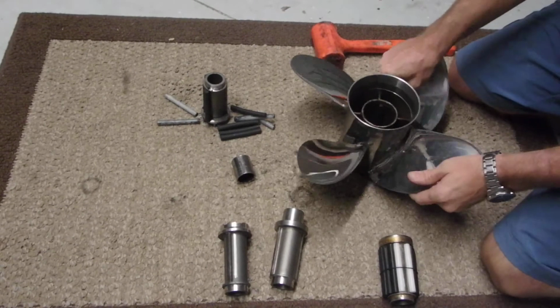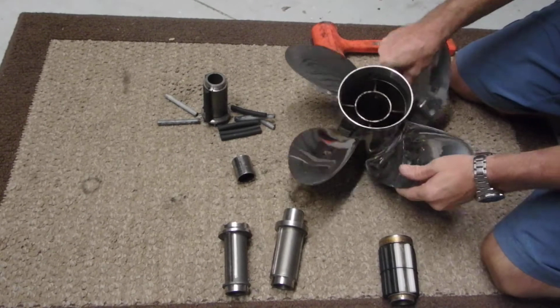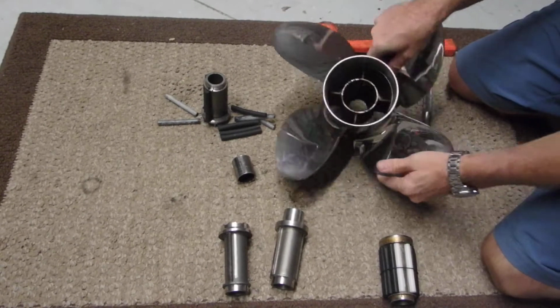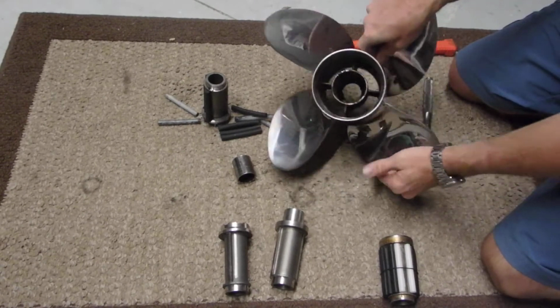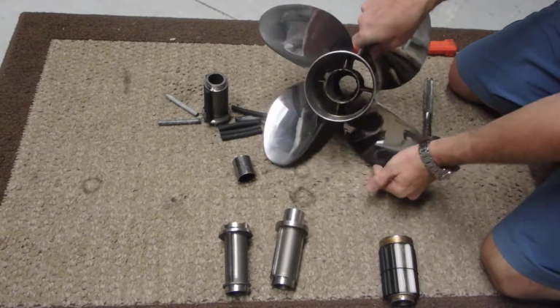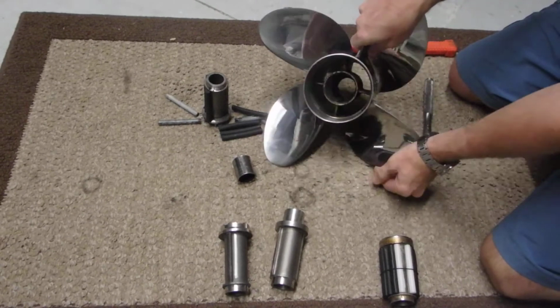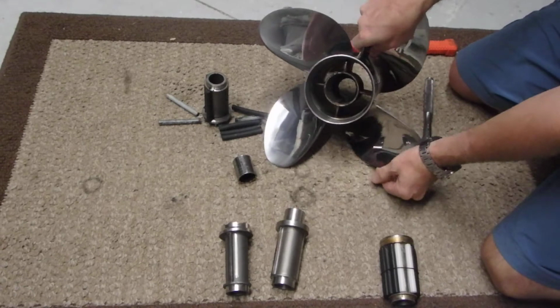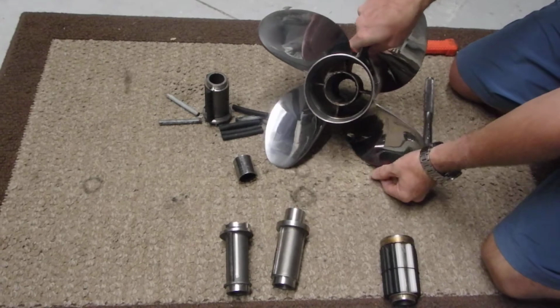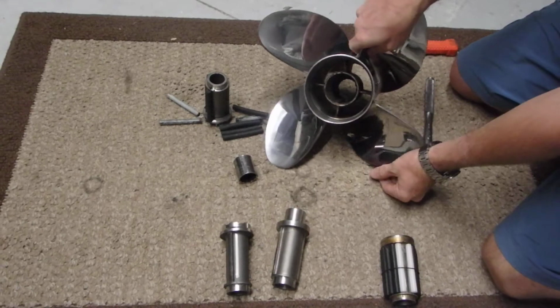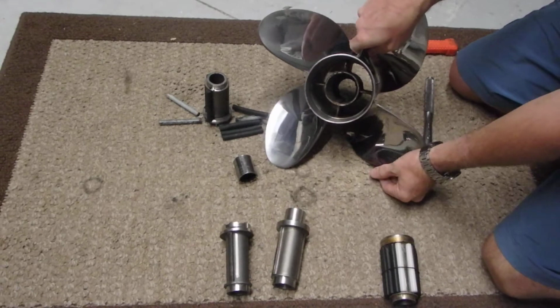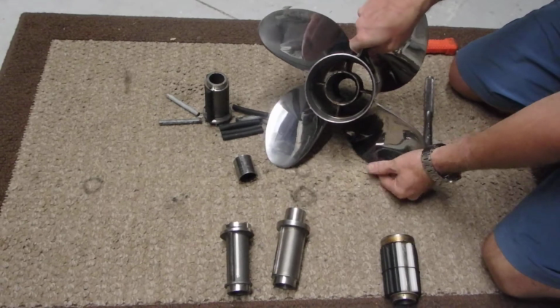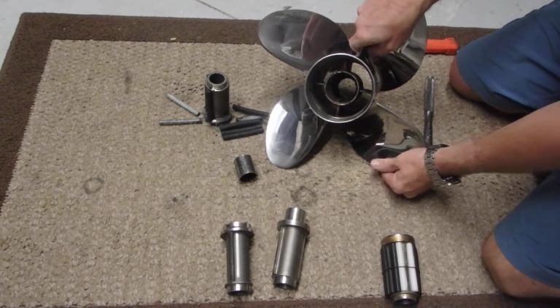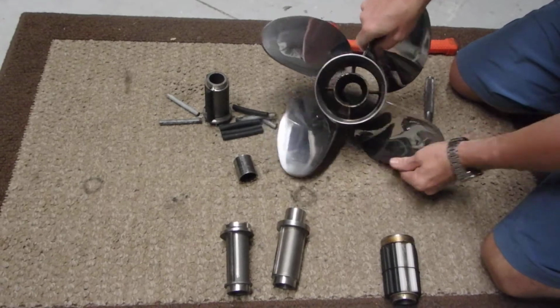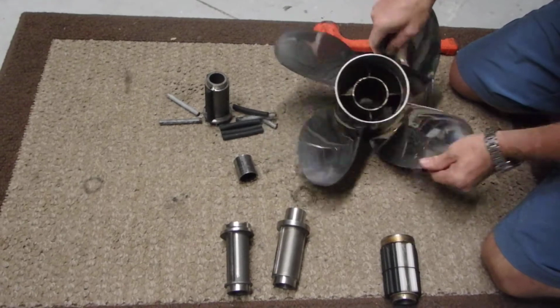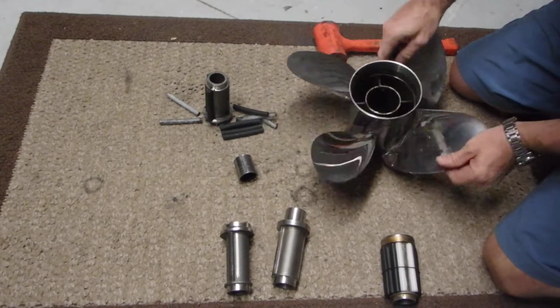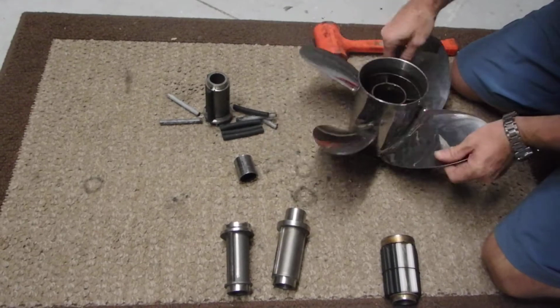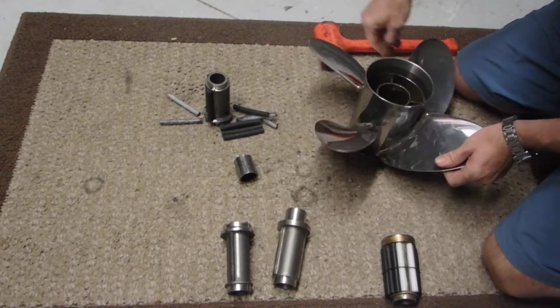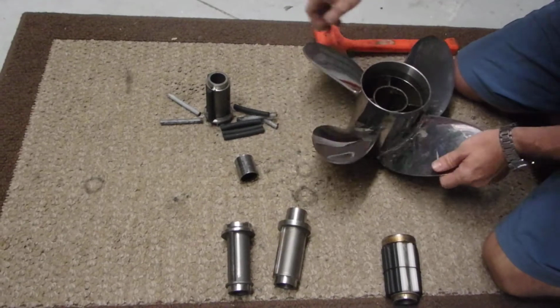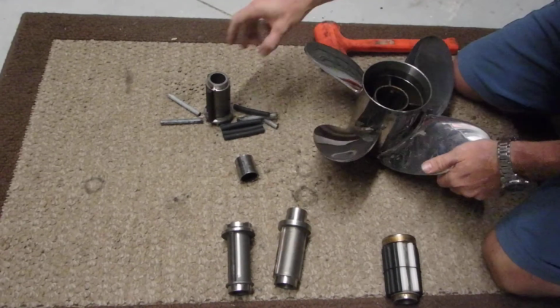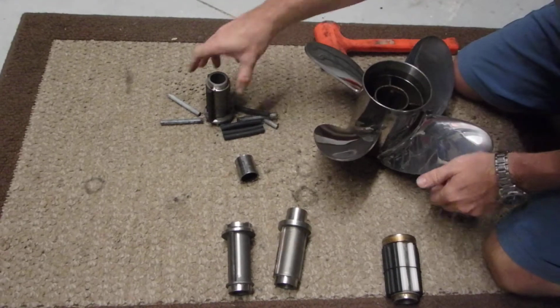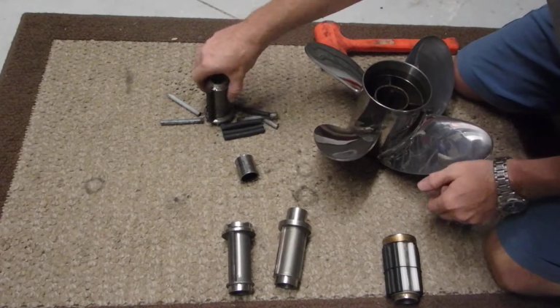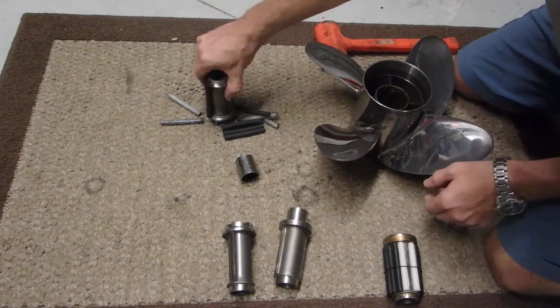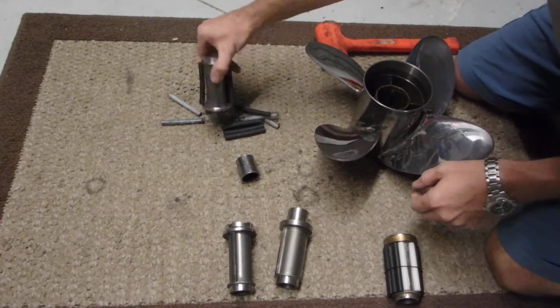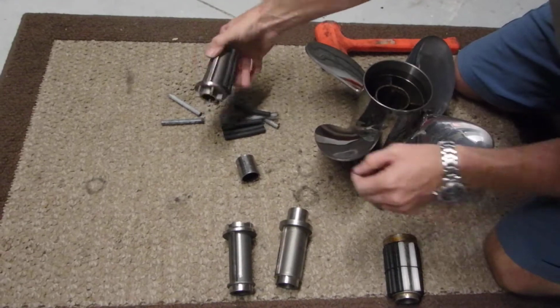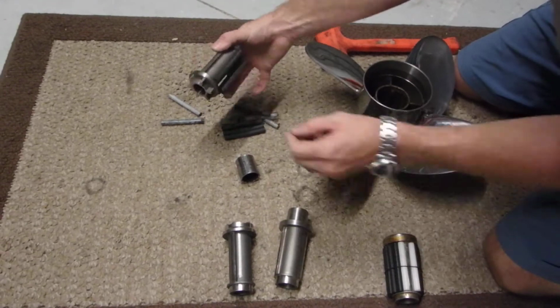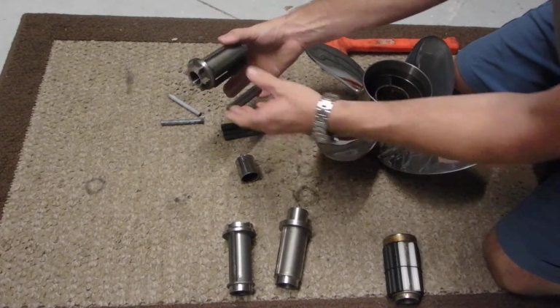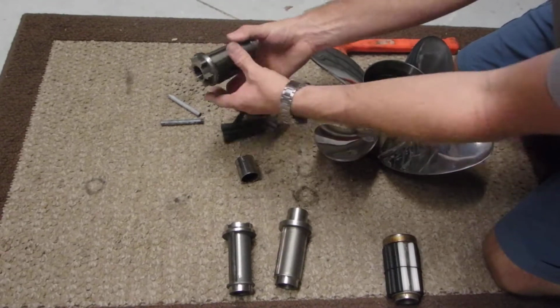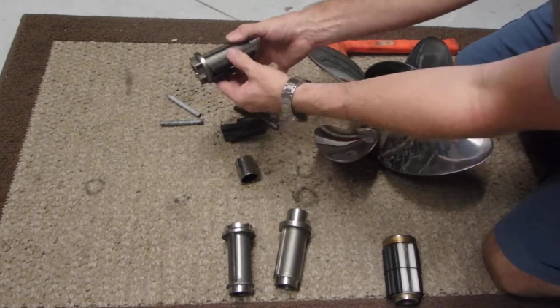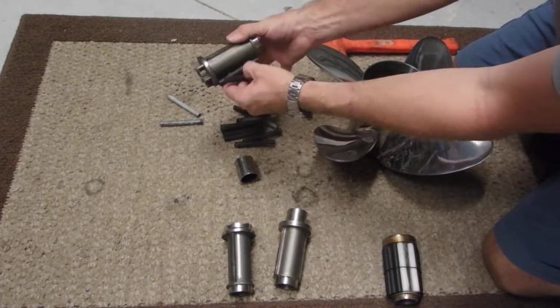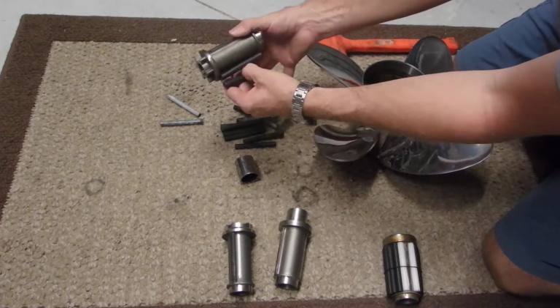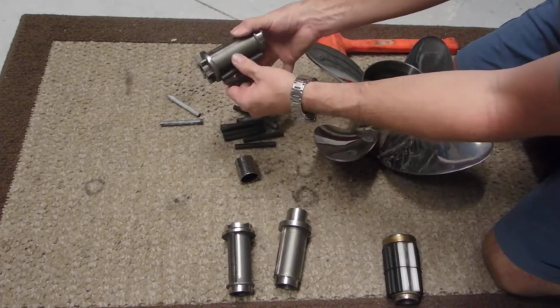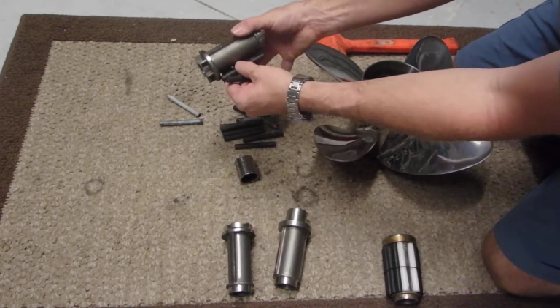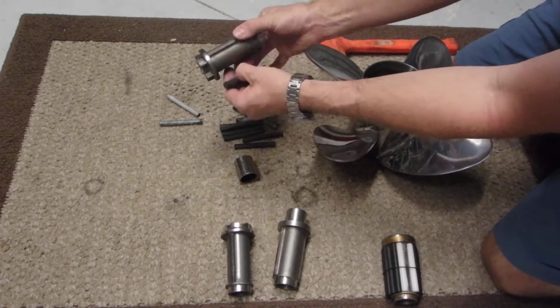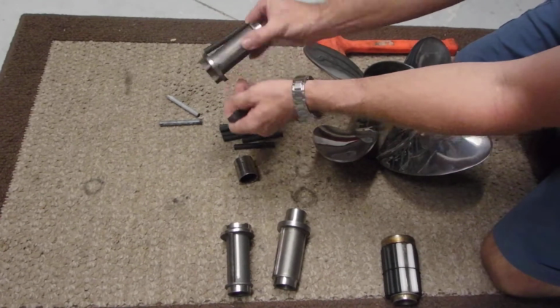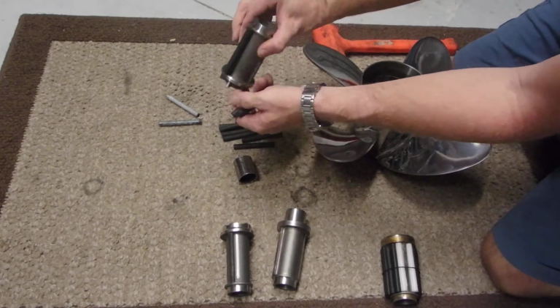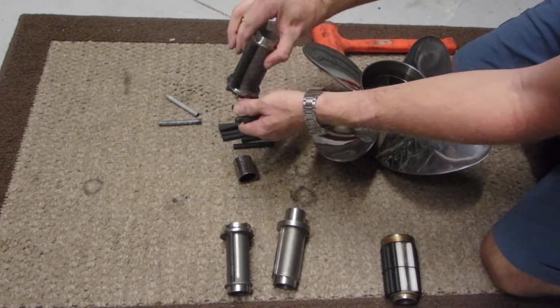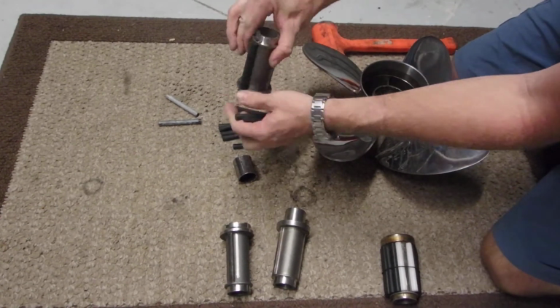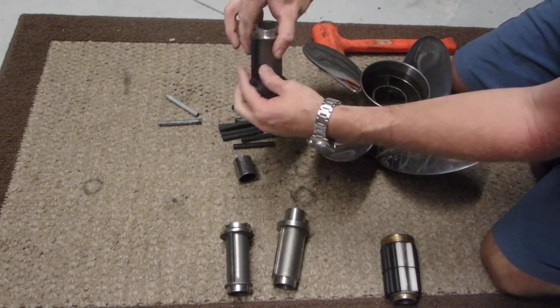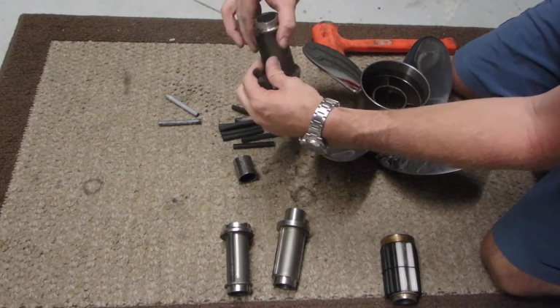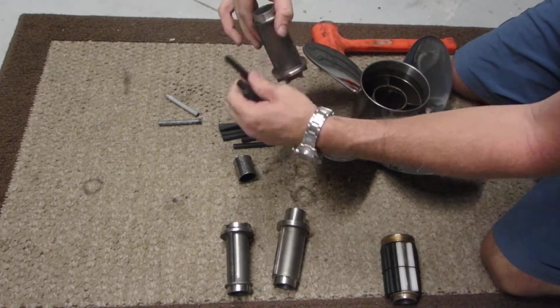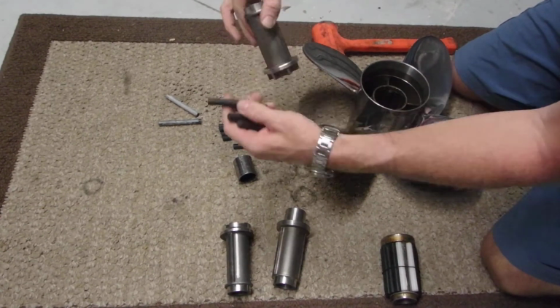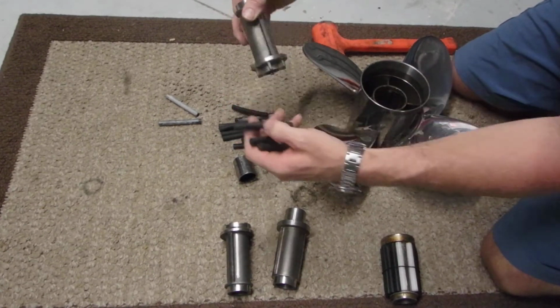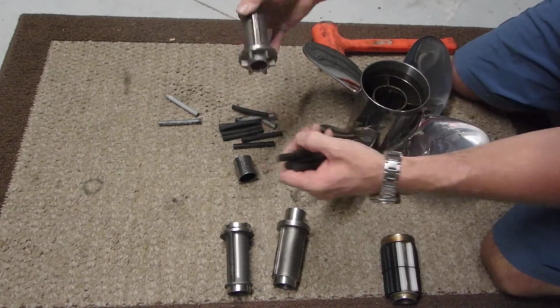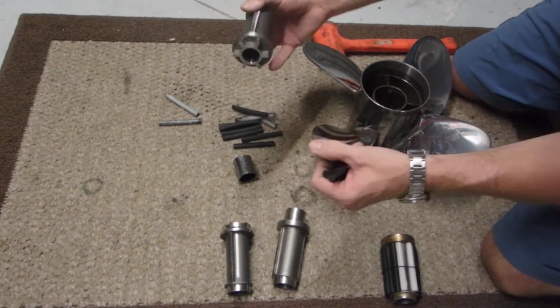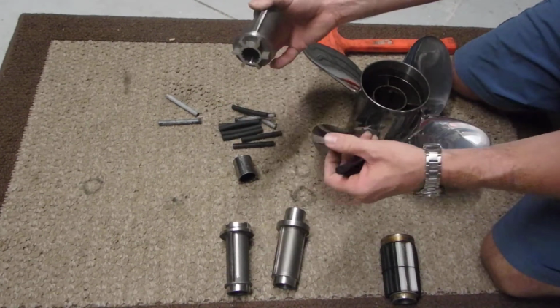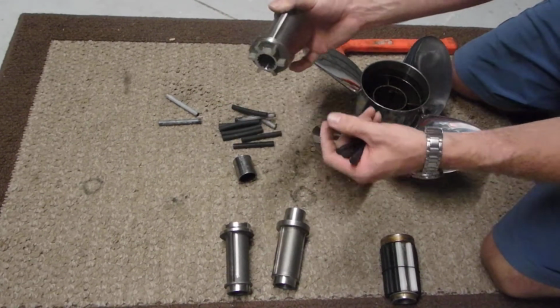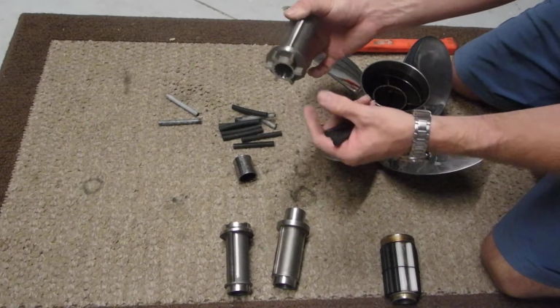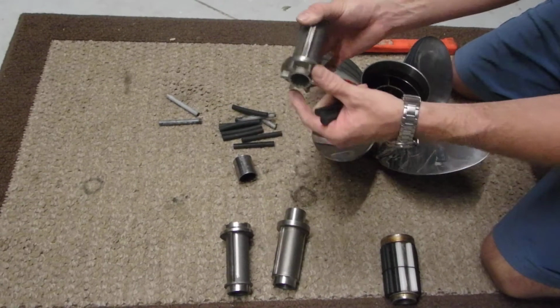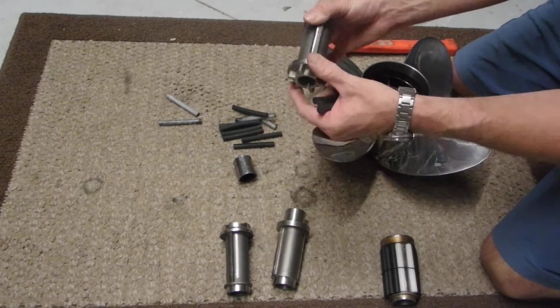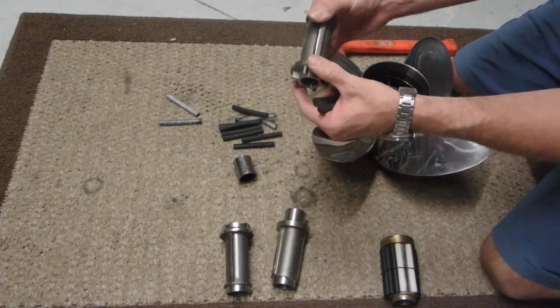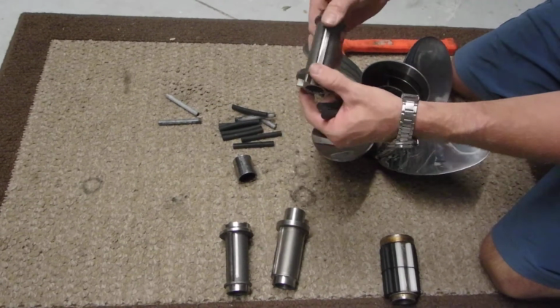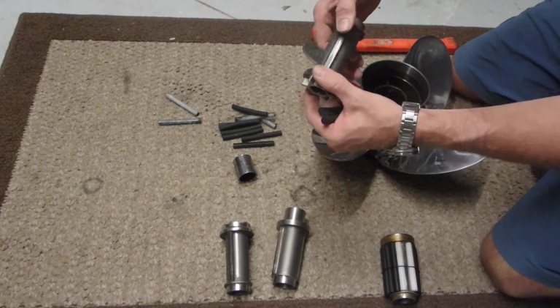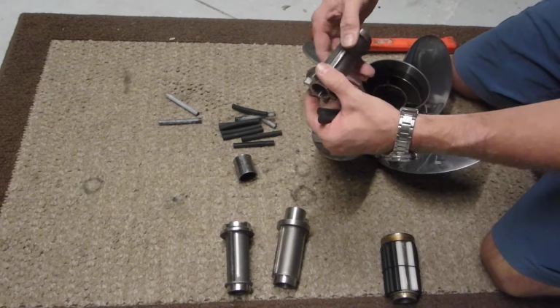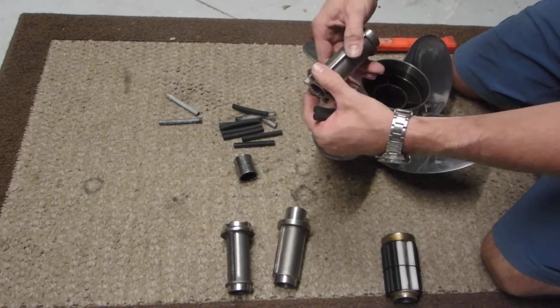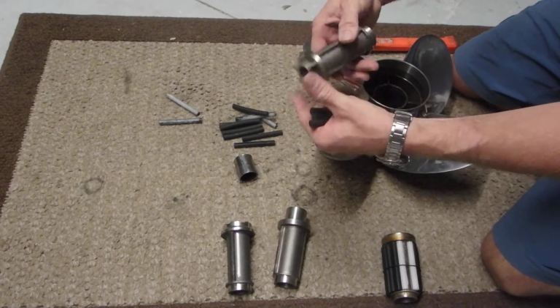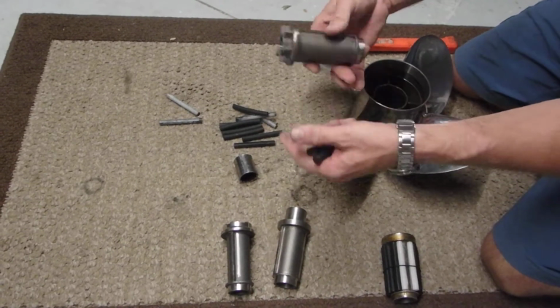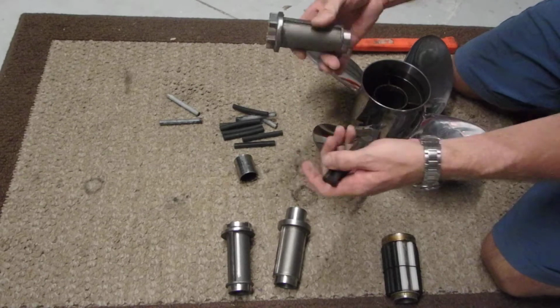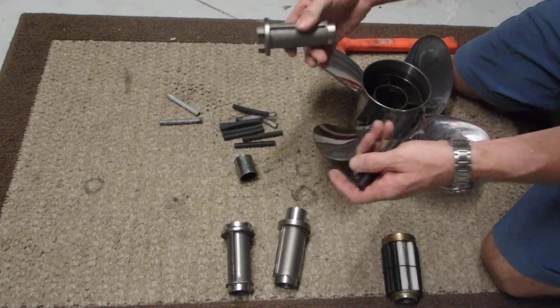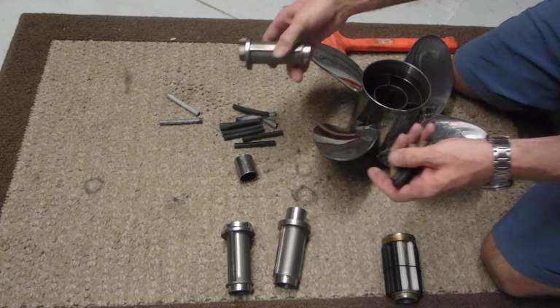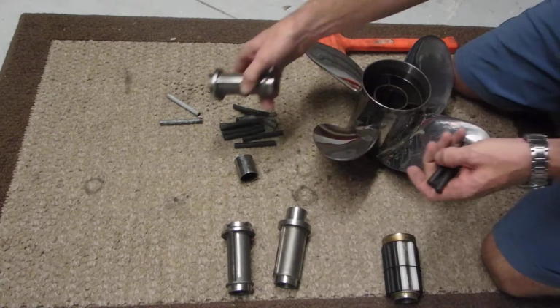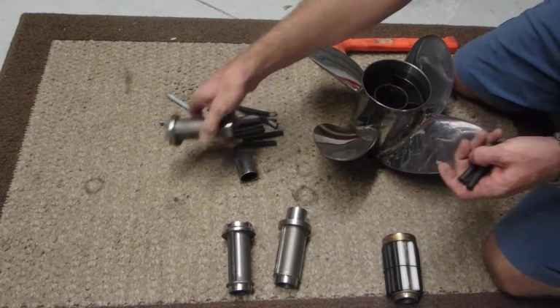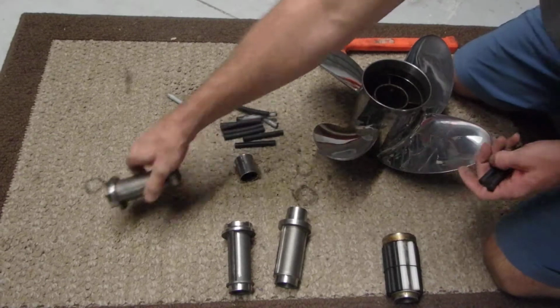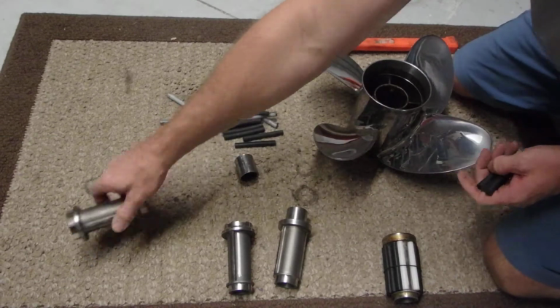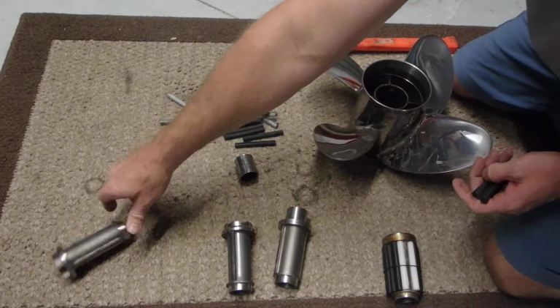Now the prop's empty. The hub all falls out on you — it's nice to have a rubber band if you're doing this.